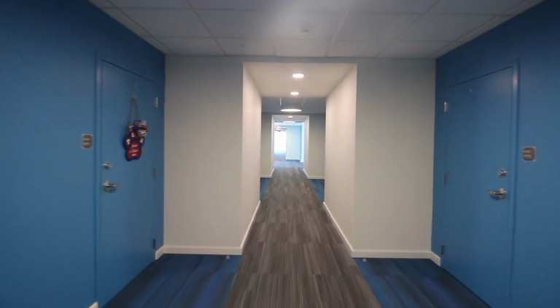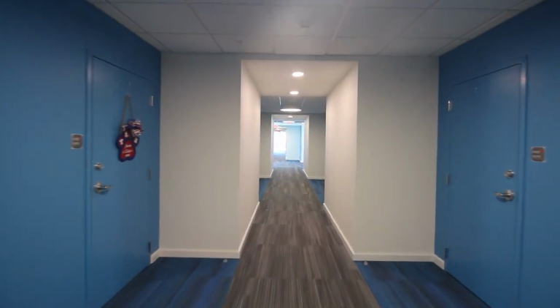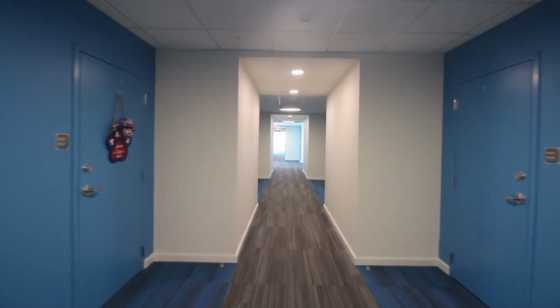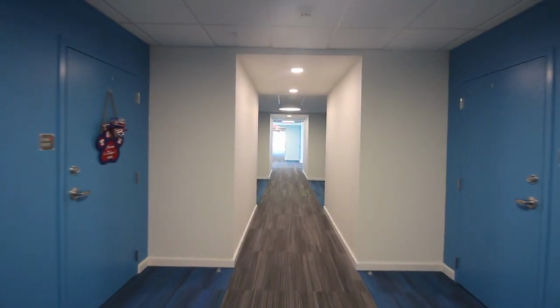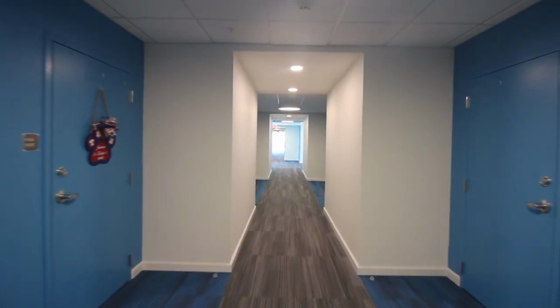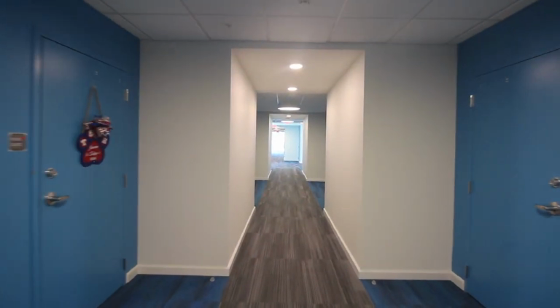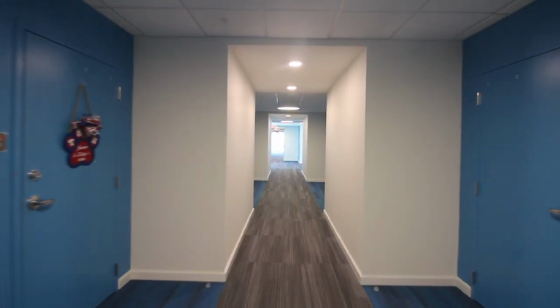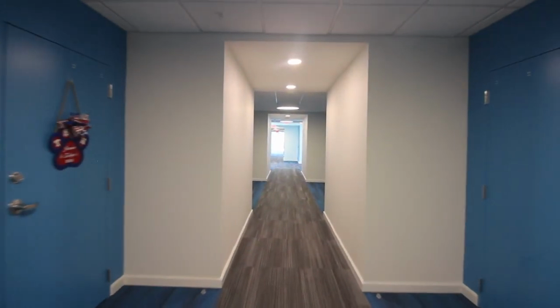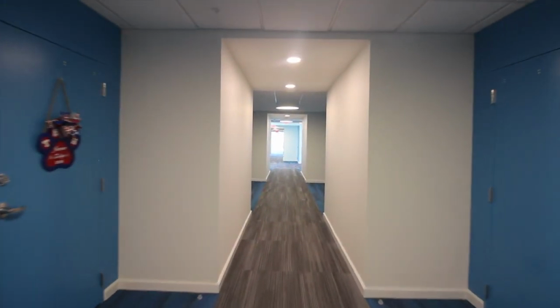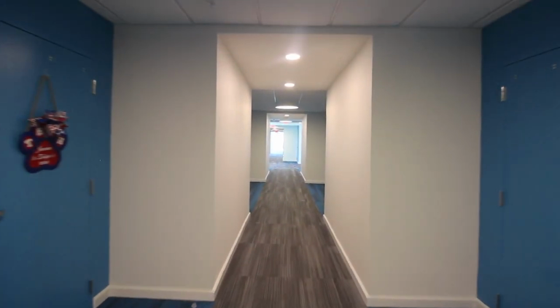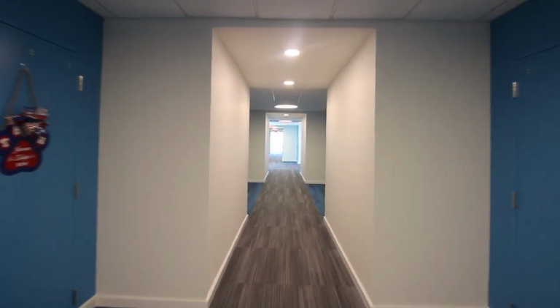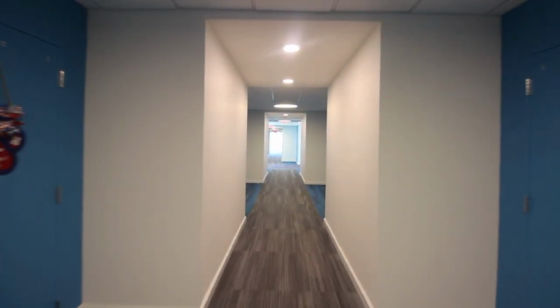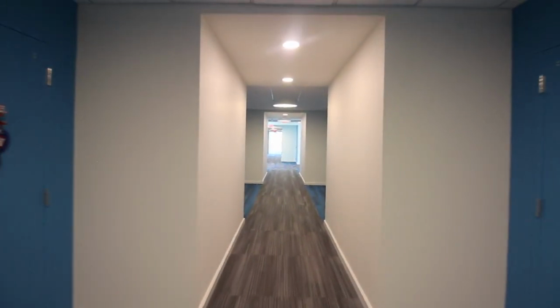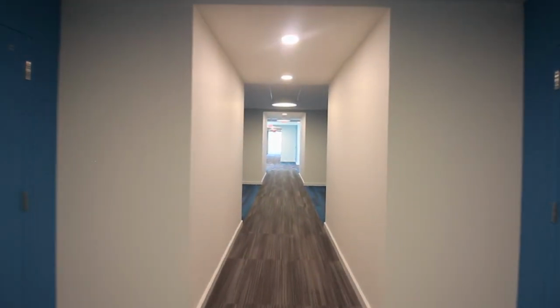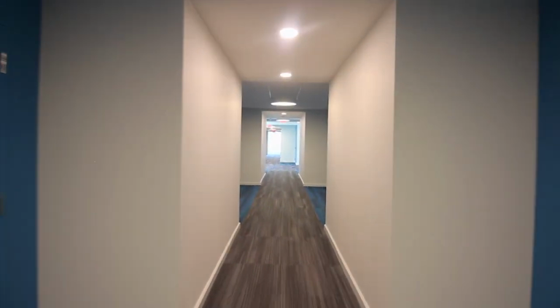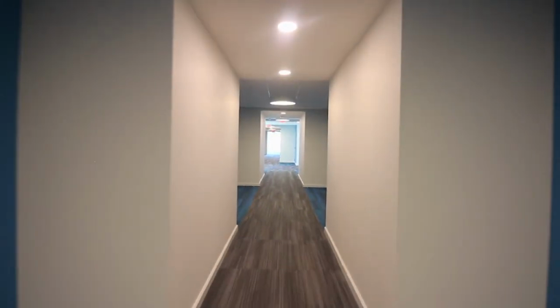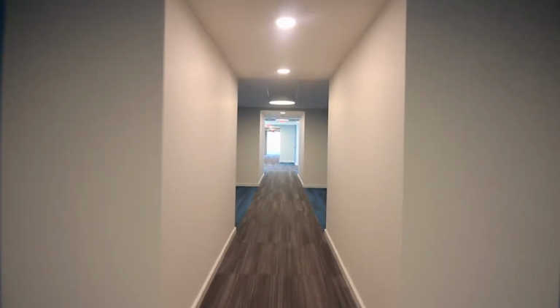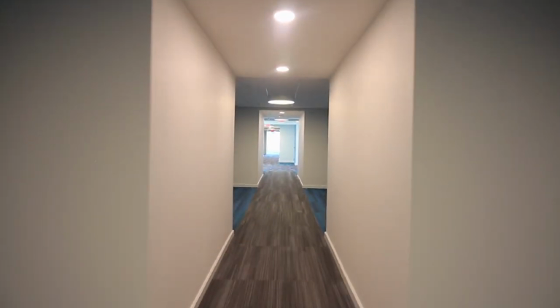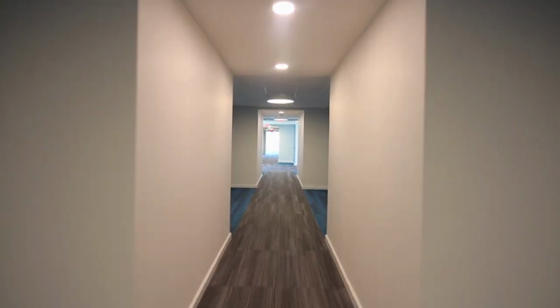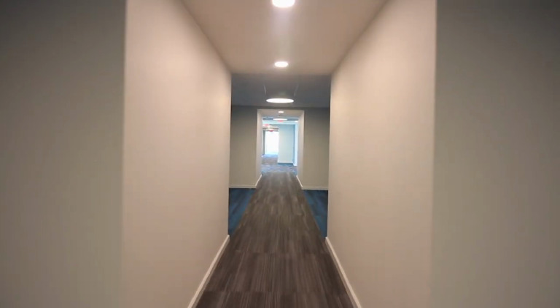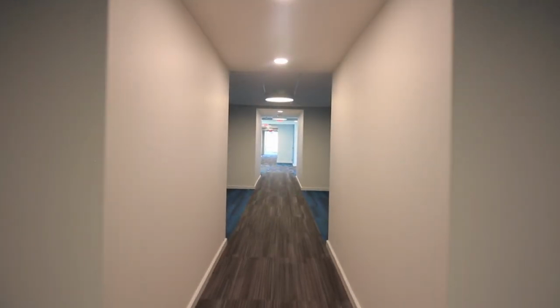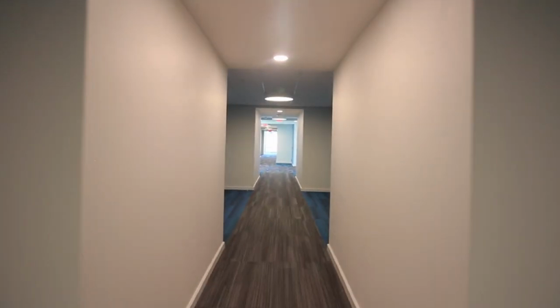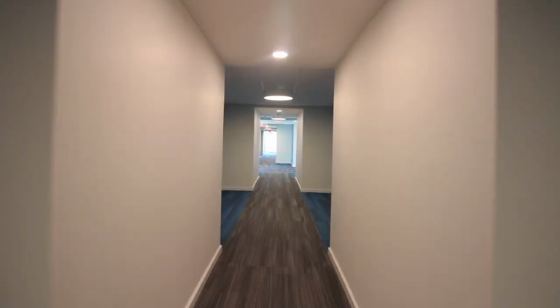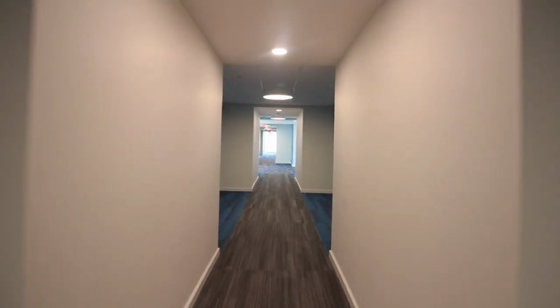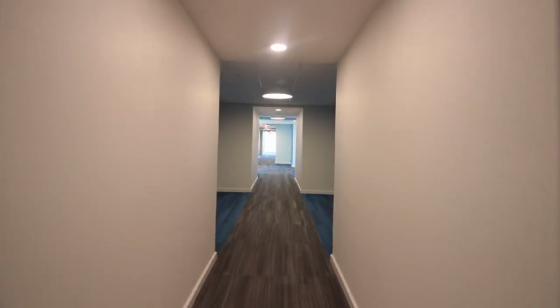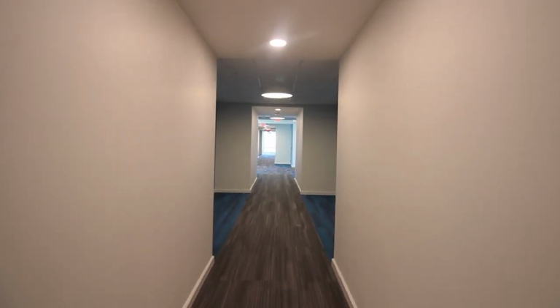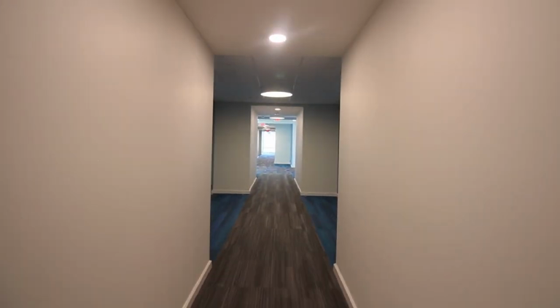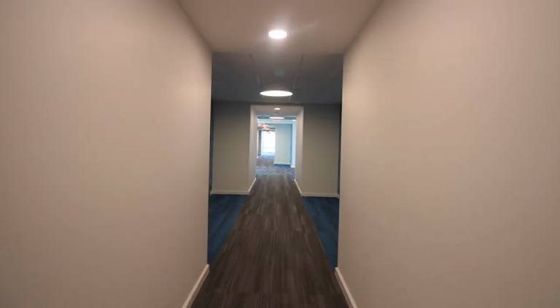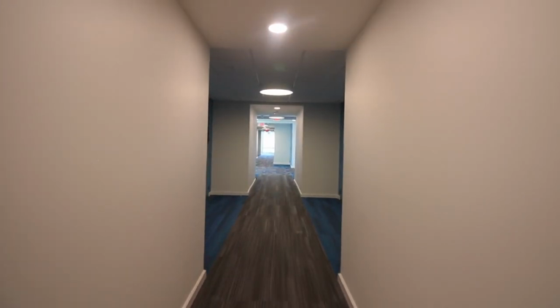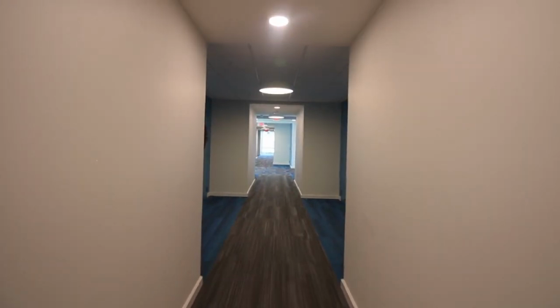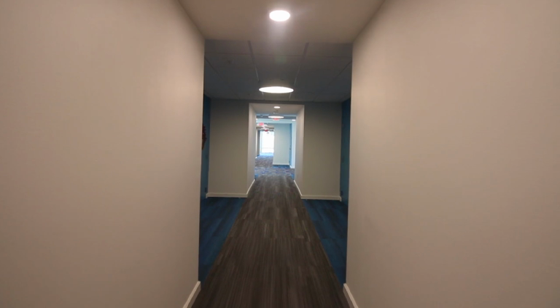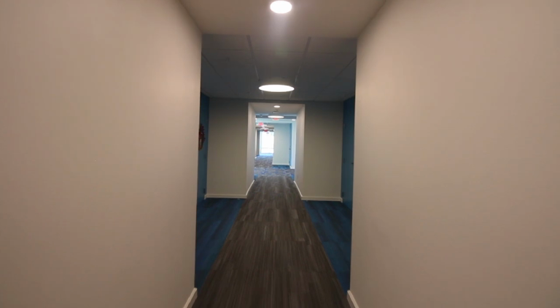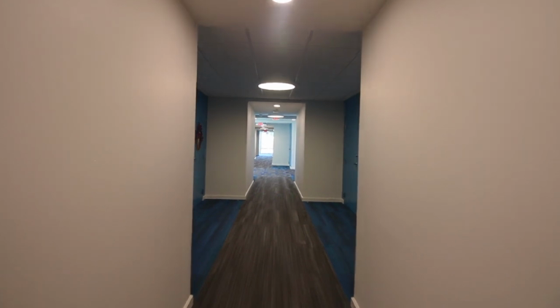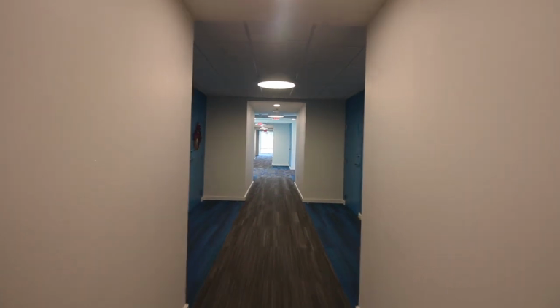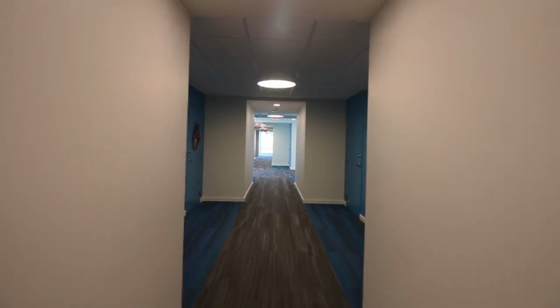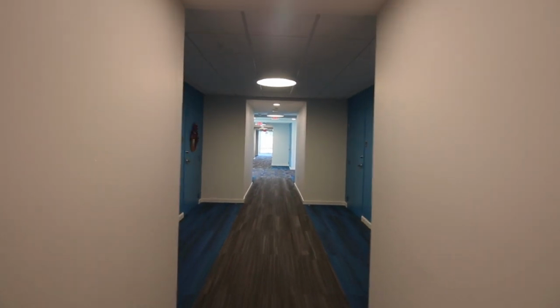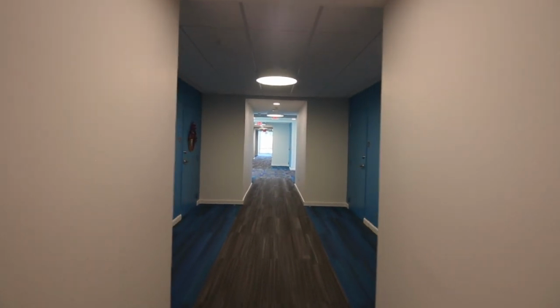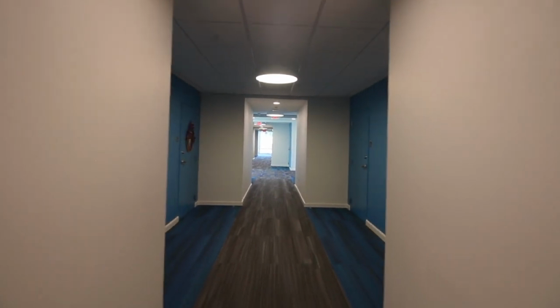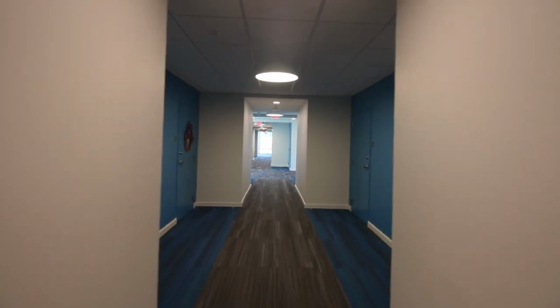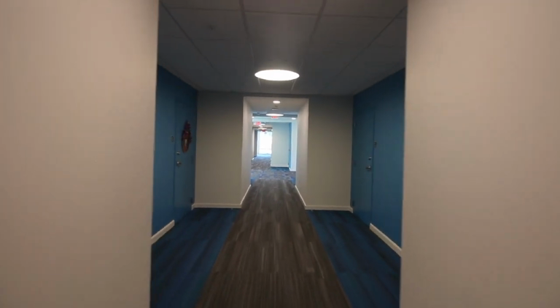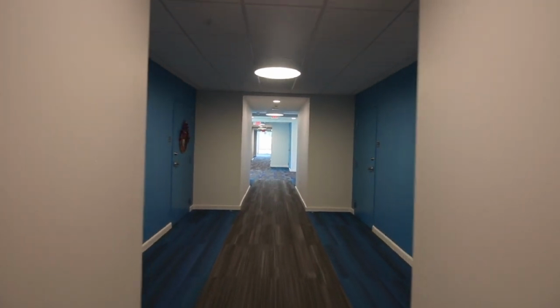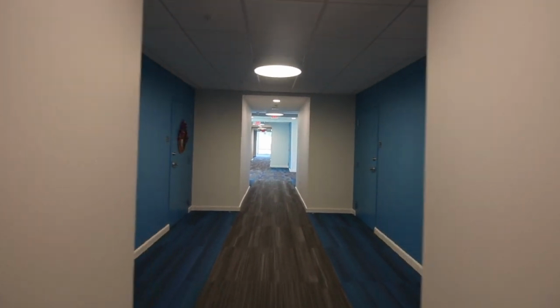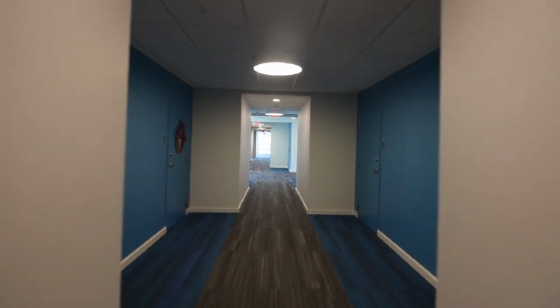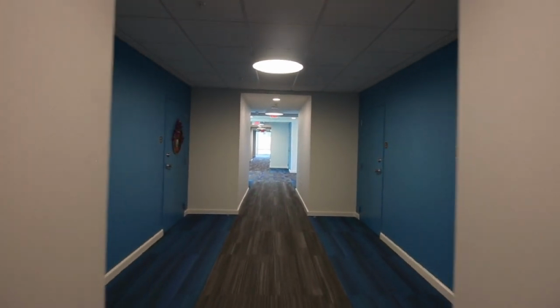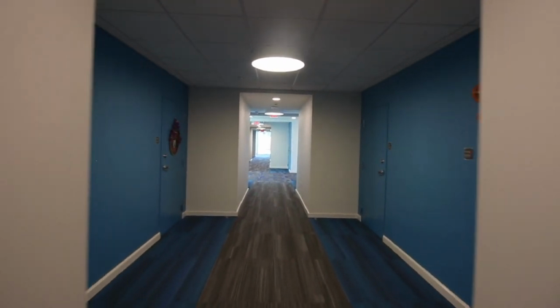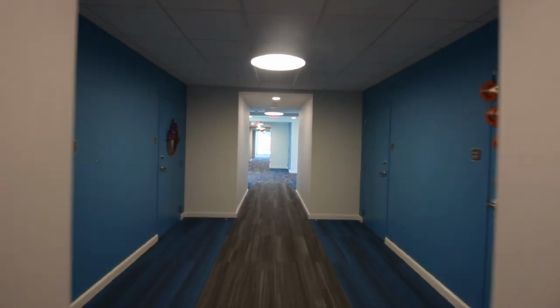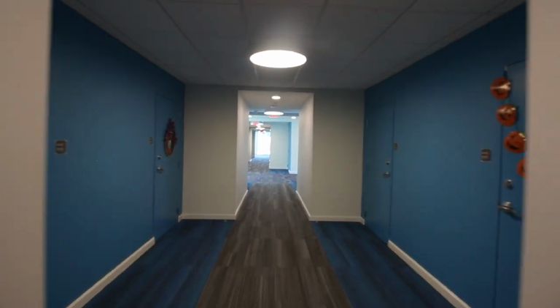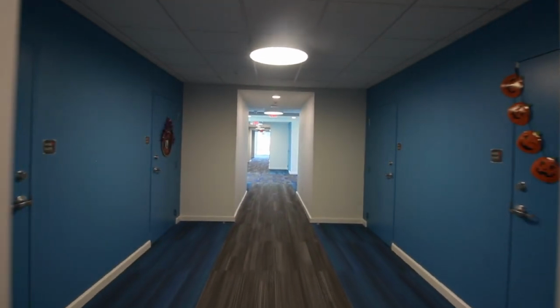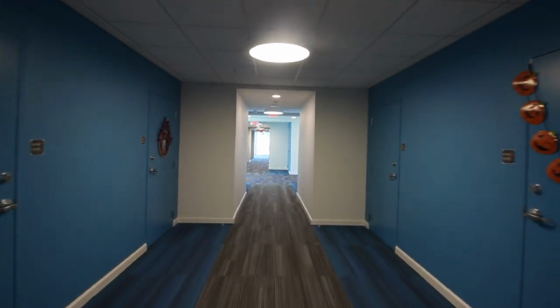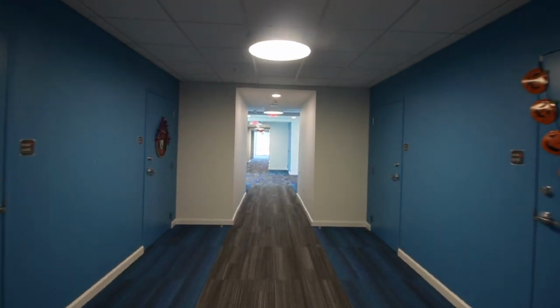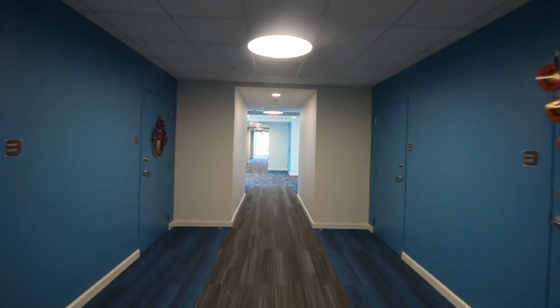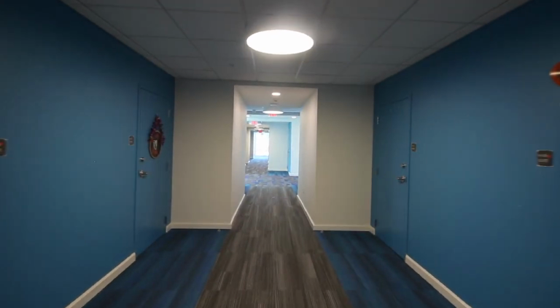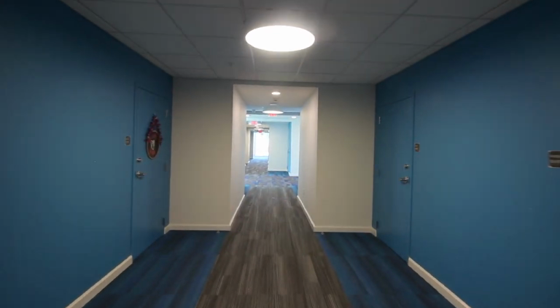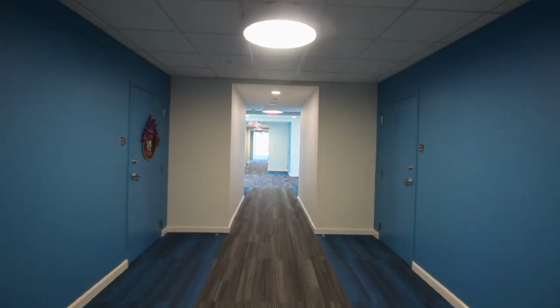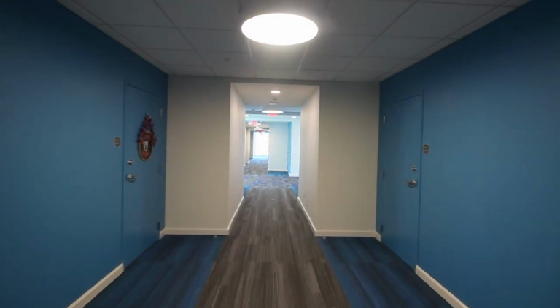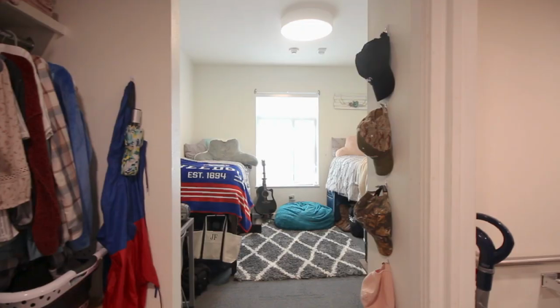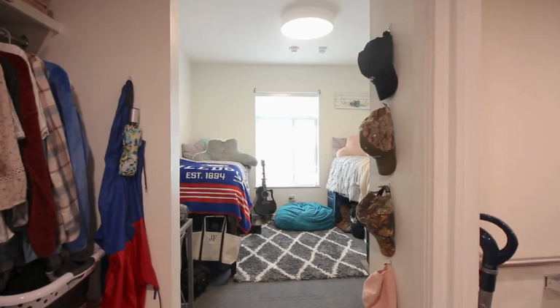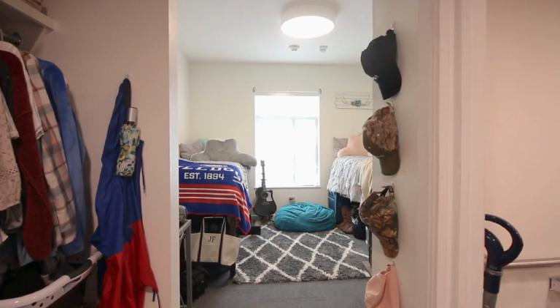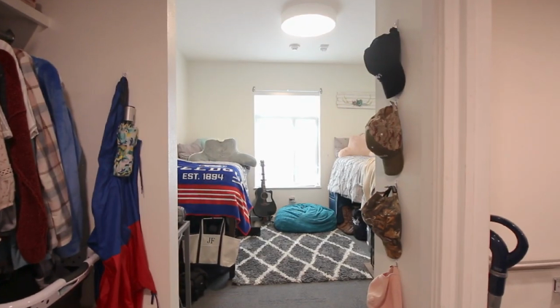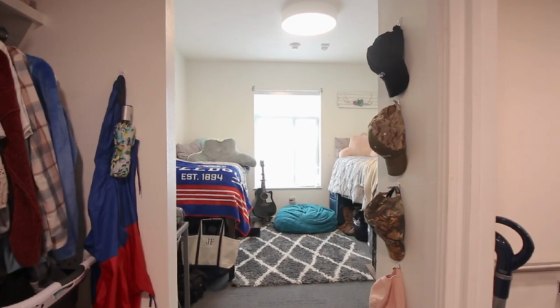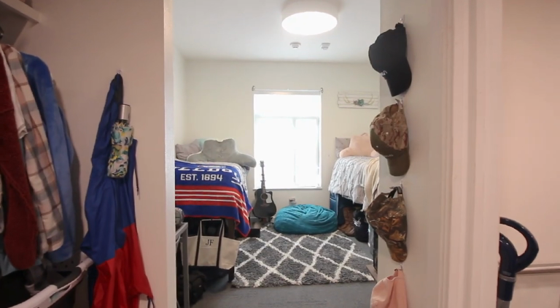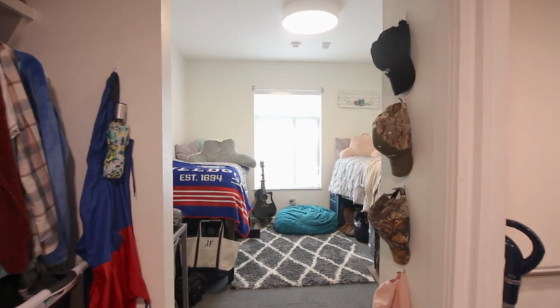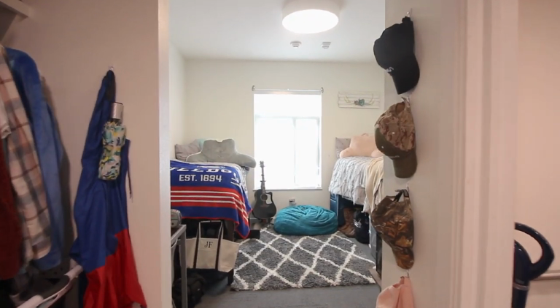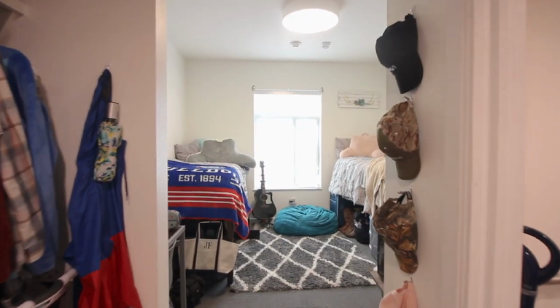Cottingham is composed of three different room configurations: a suite style, a single room, and a flex room option. Let's take a look at the suite style room first.